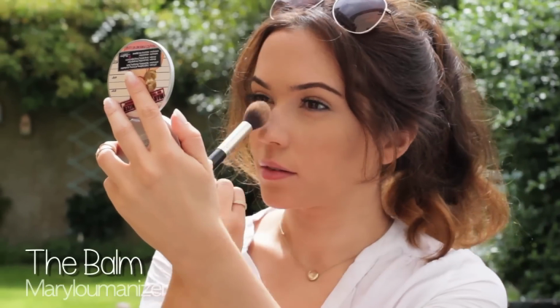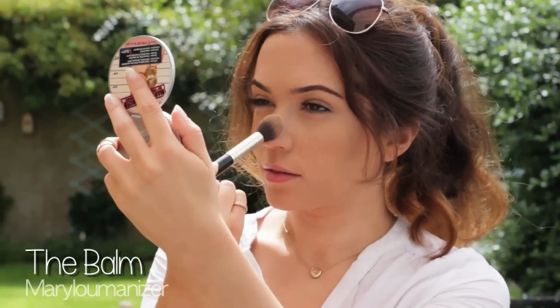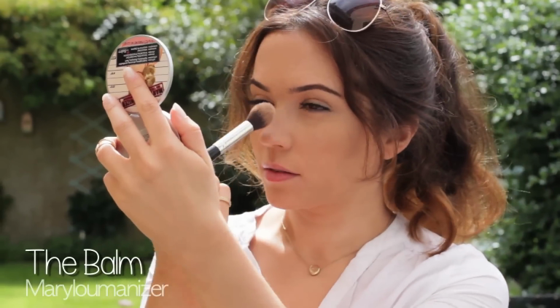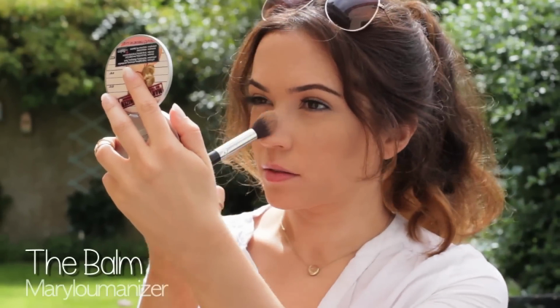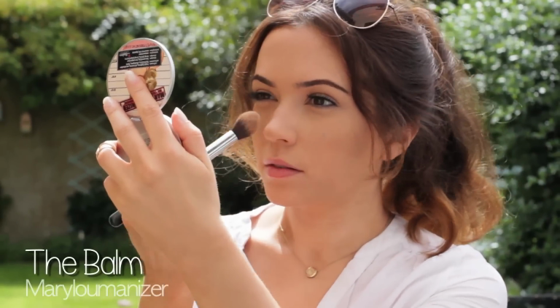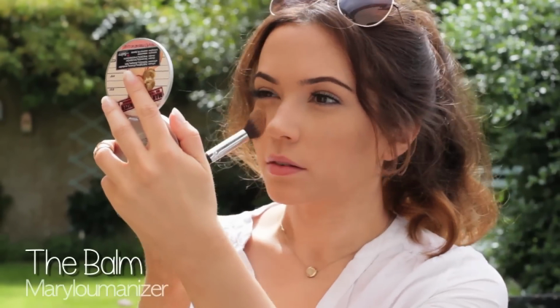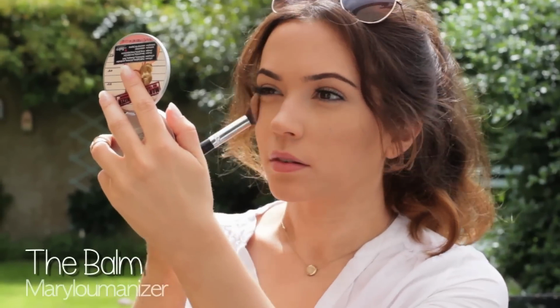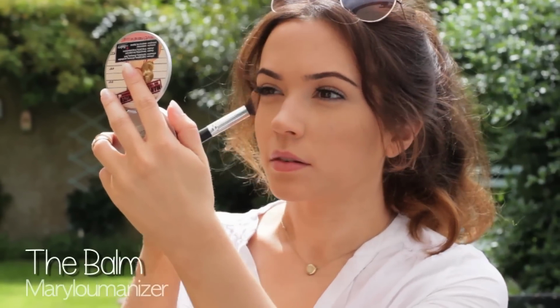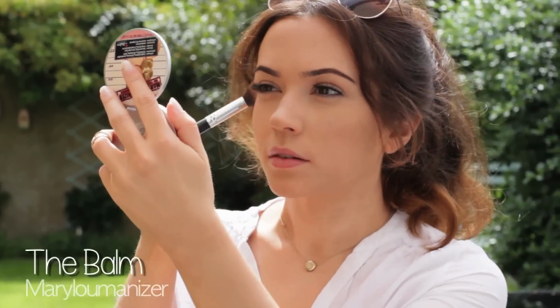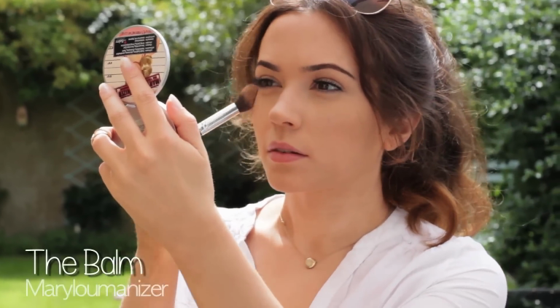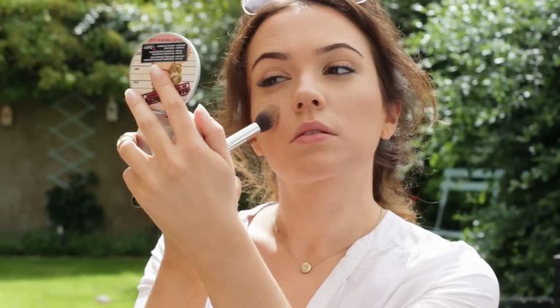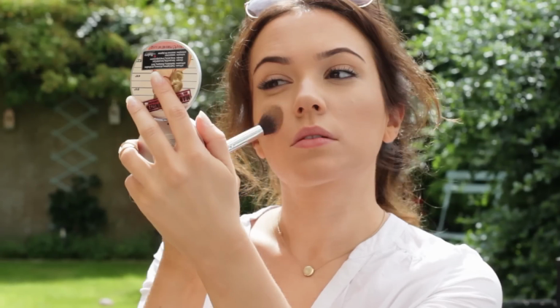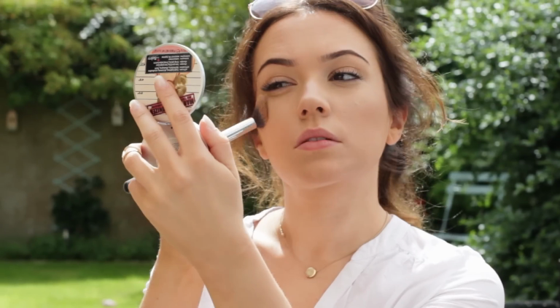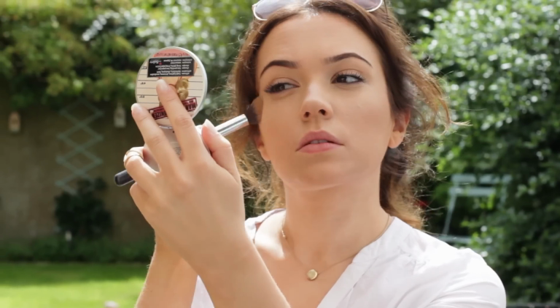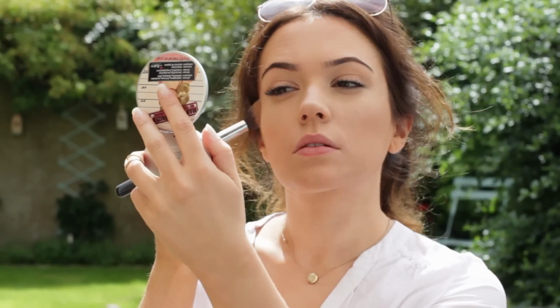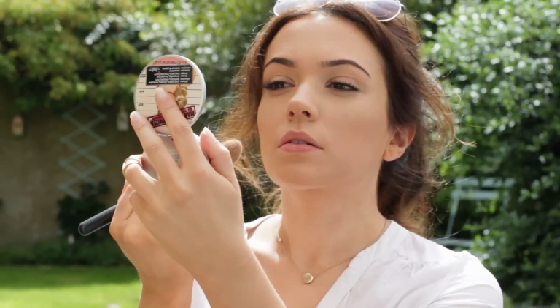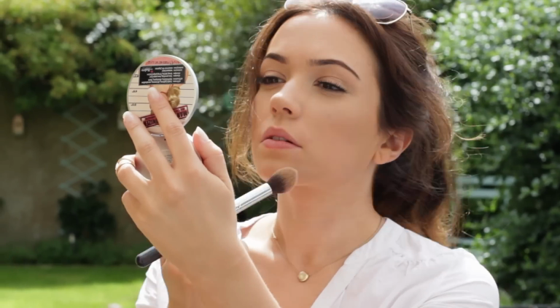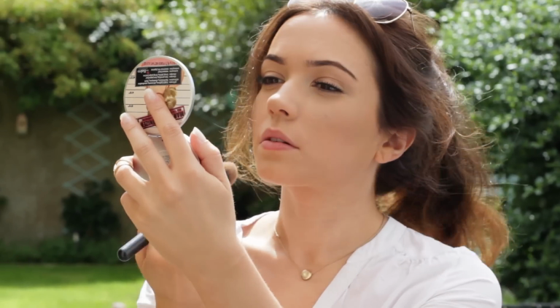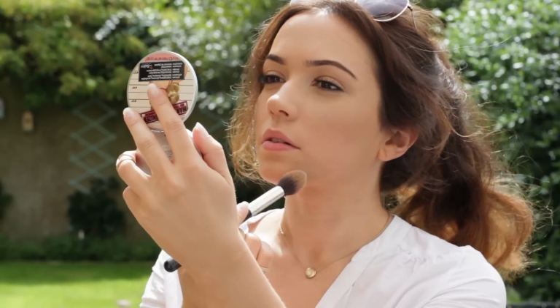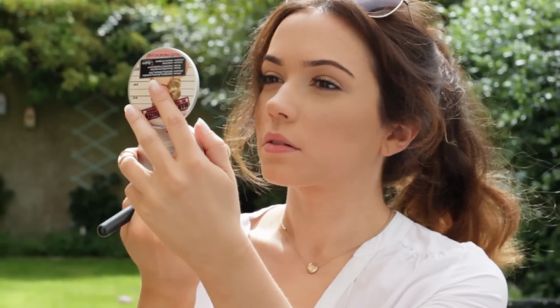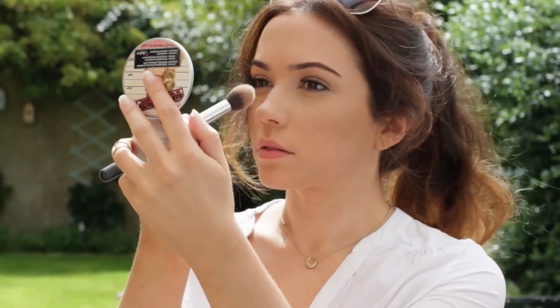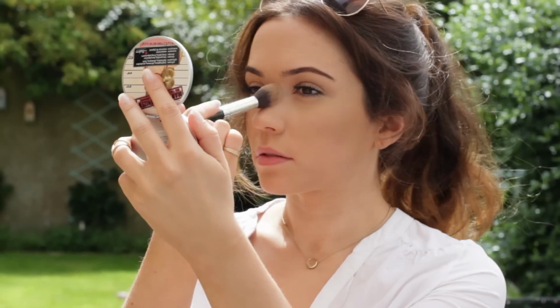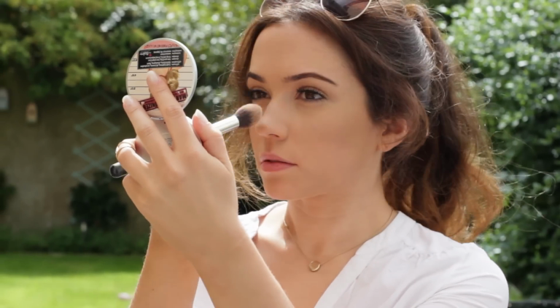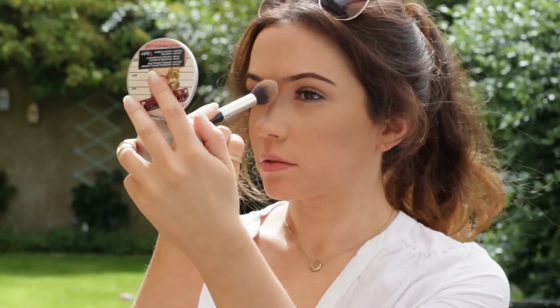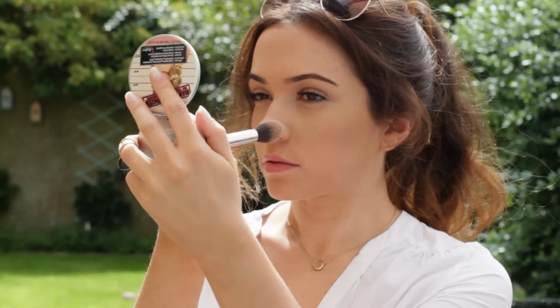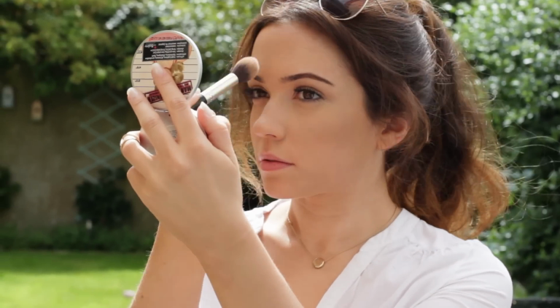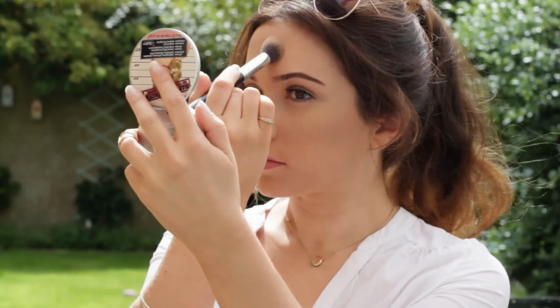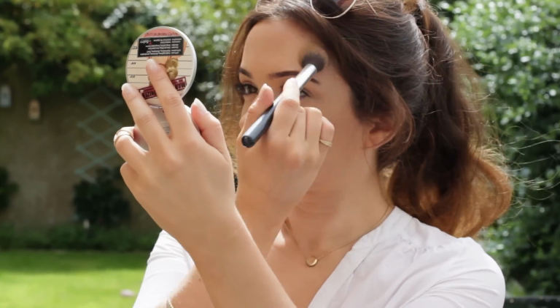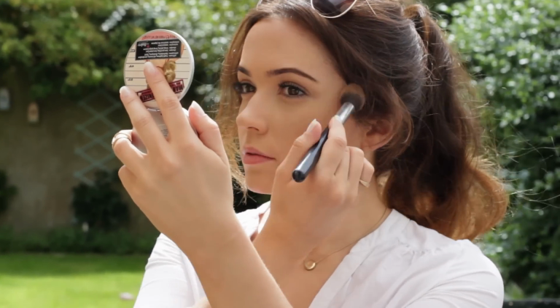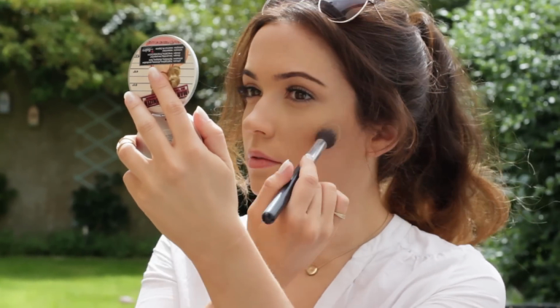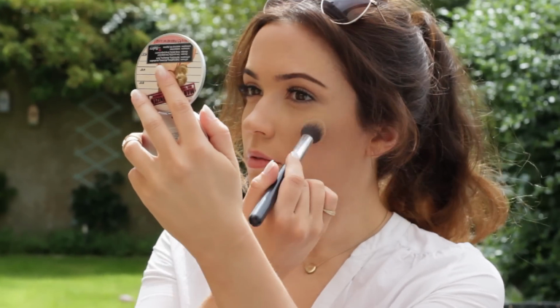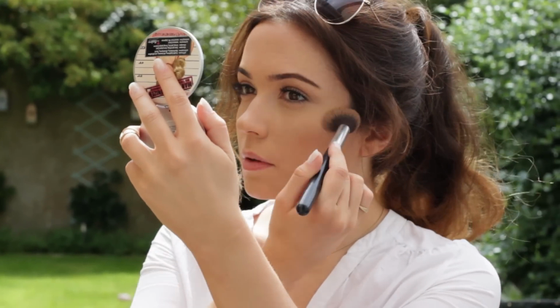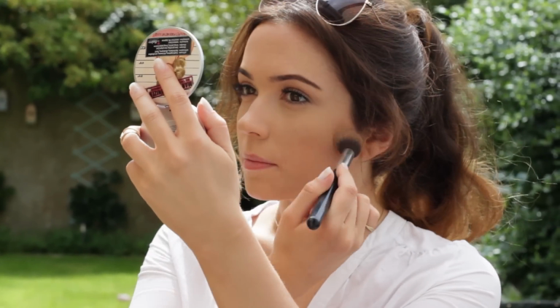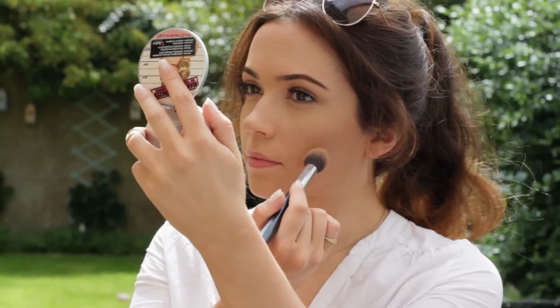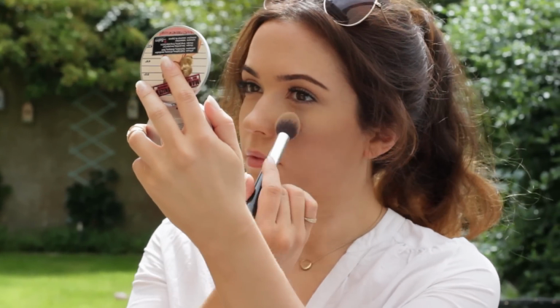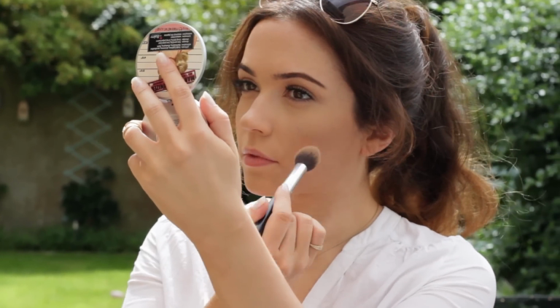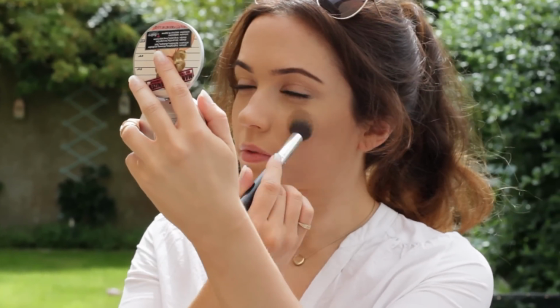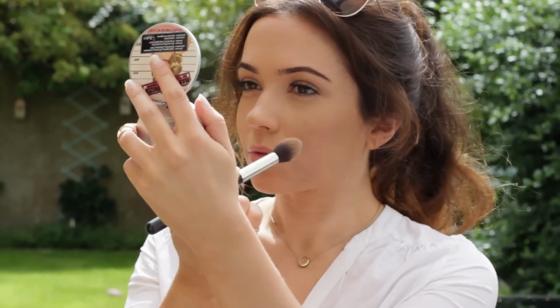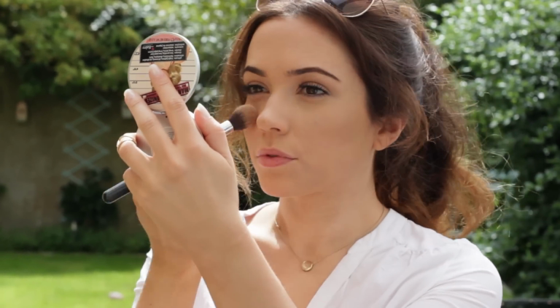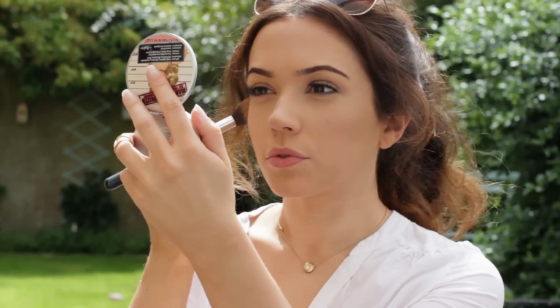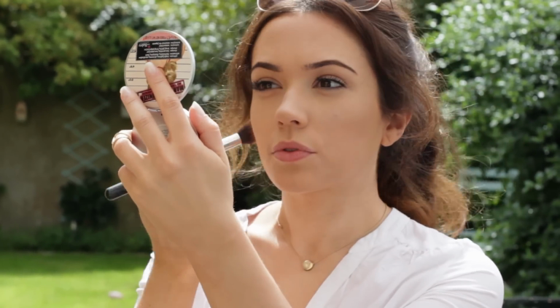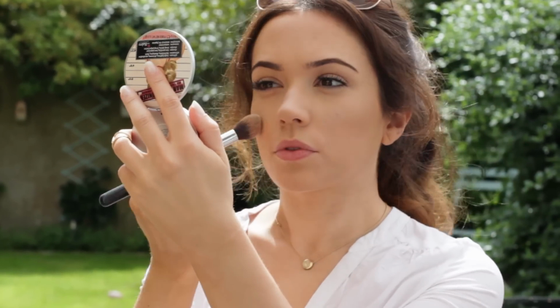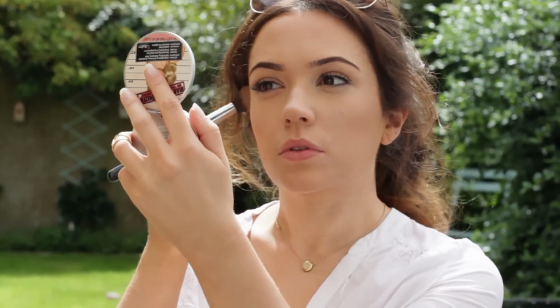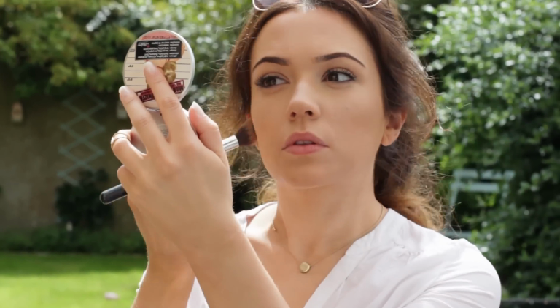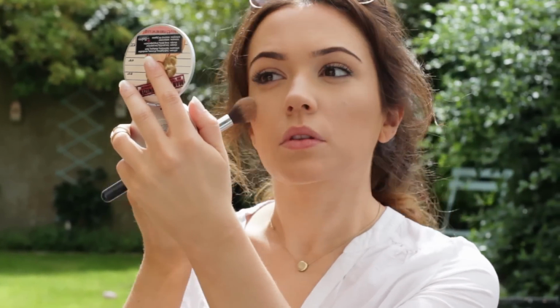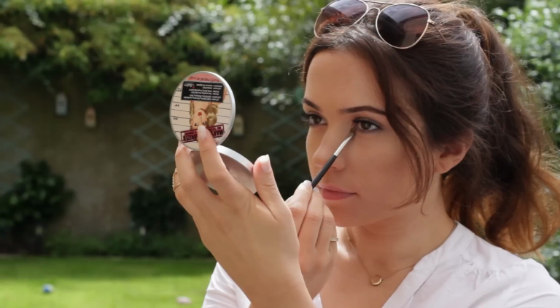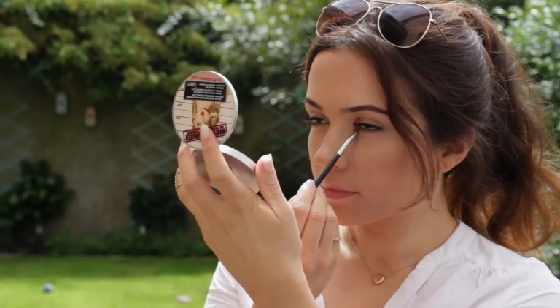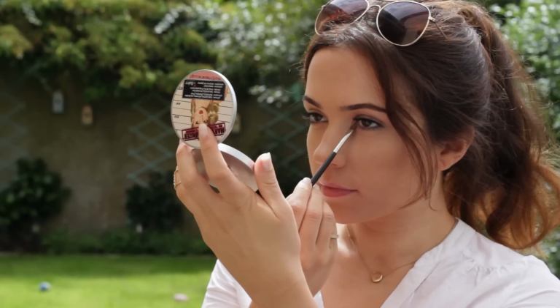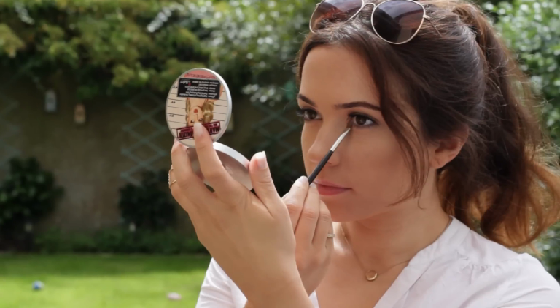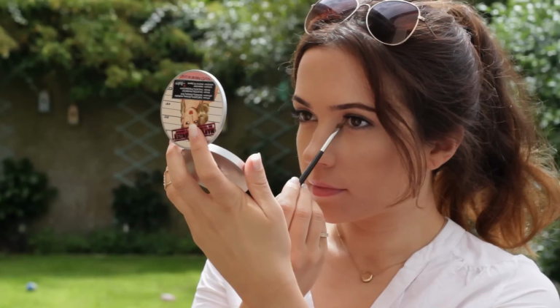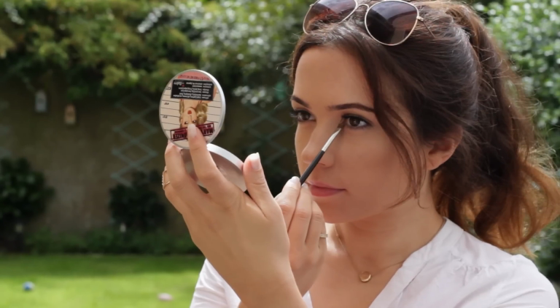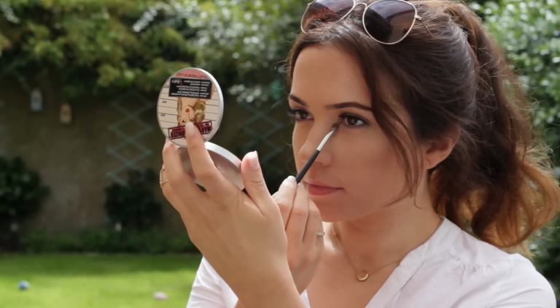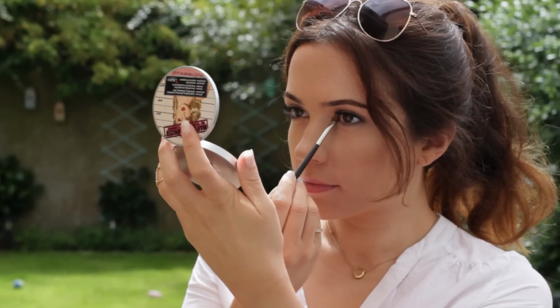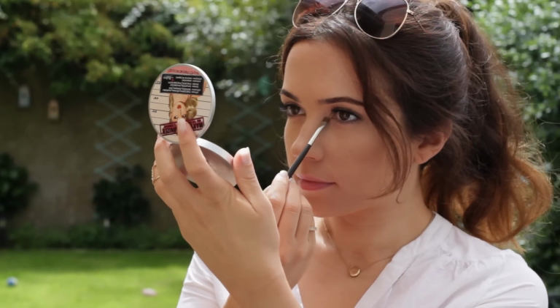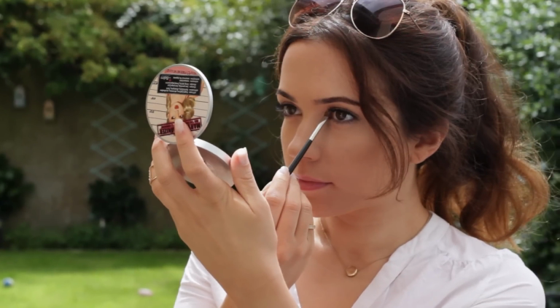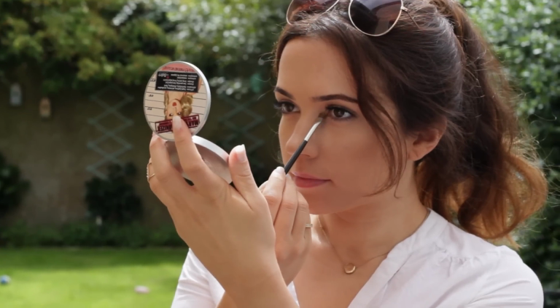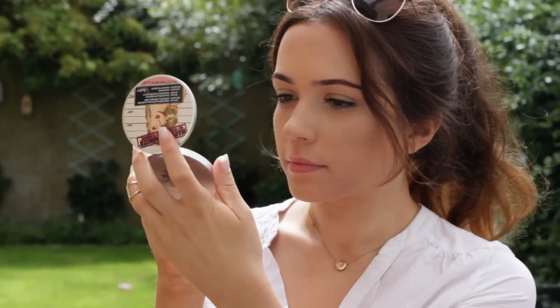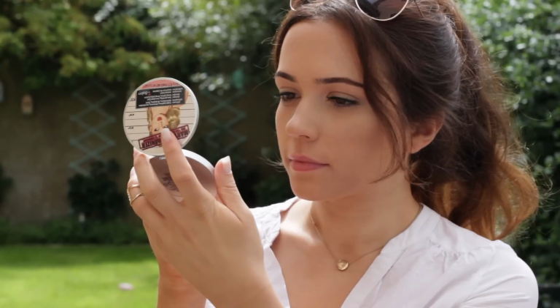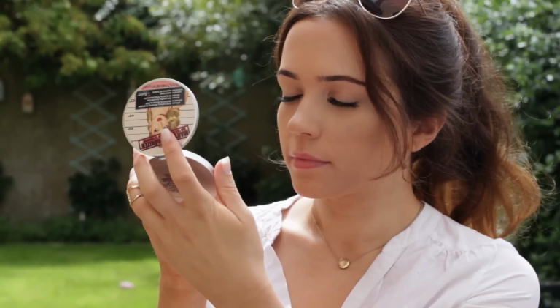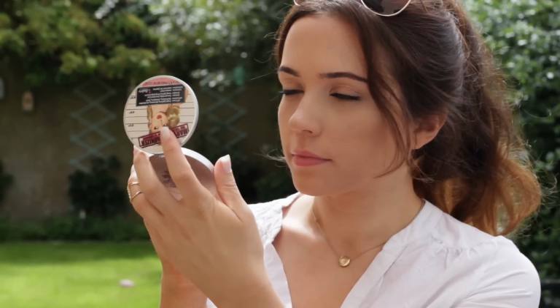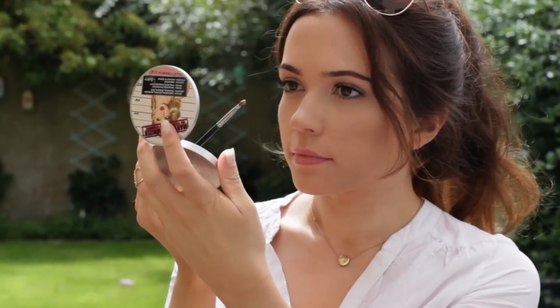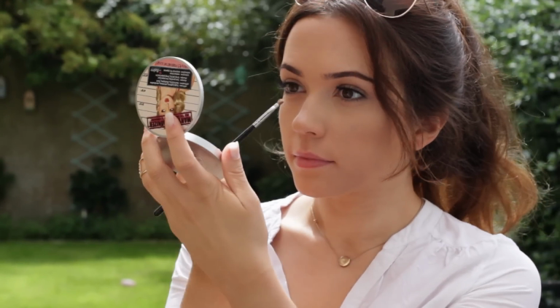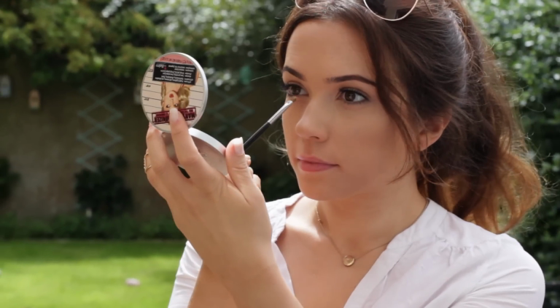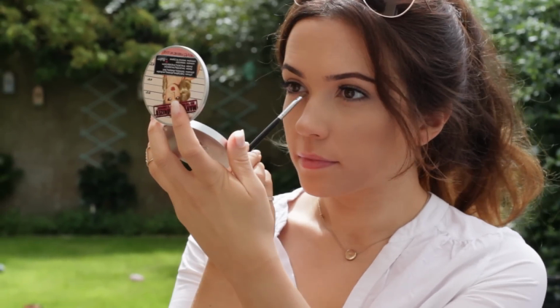Next, highlighter — and gosh, I love this highlighter. I basically apply it all over my face, like all over. I also apply it to the inner corner of my eye as well.